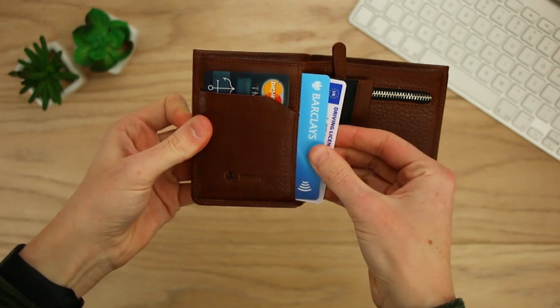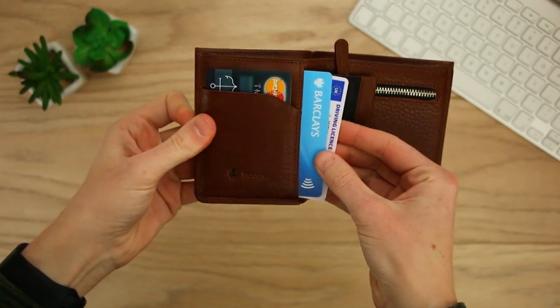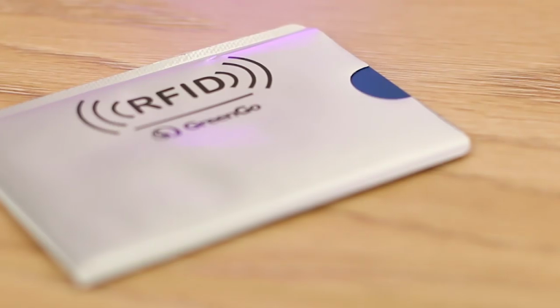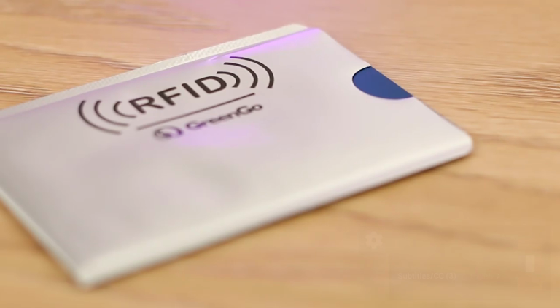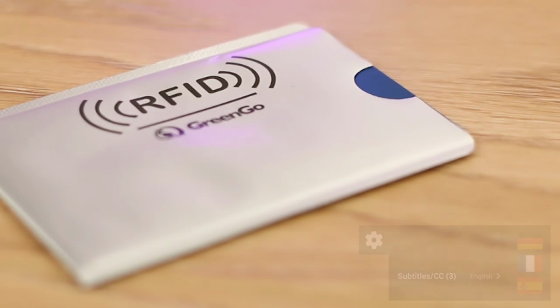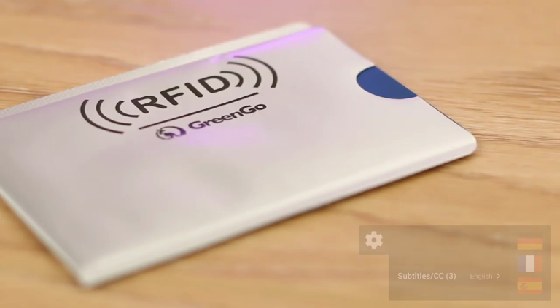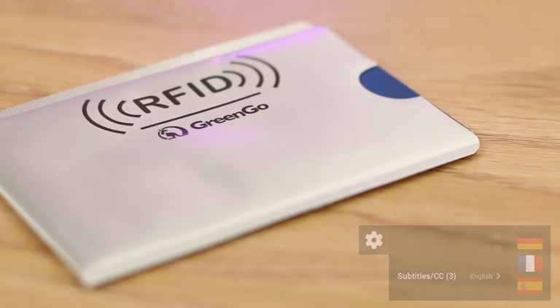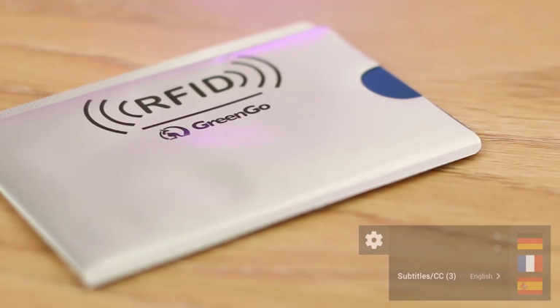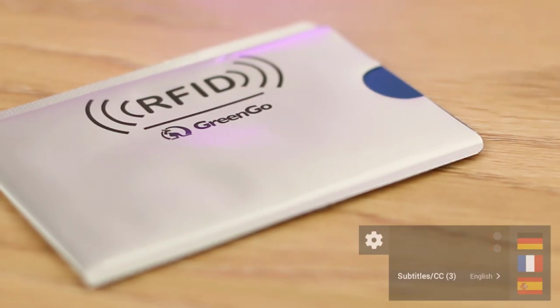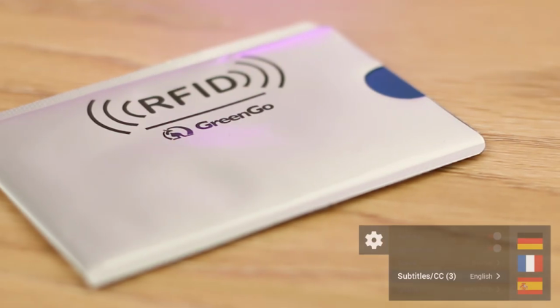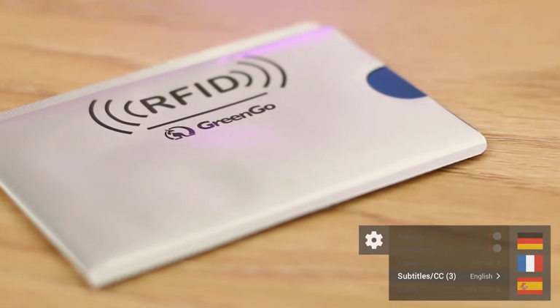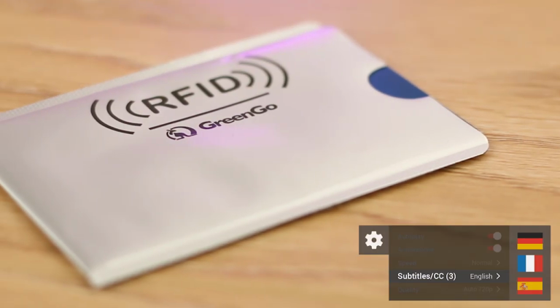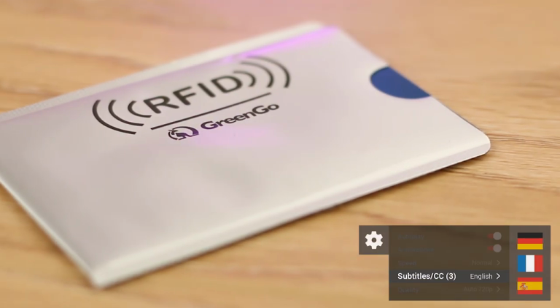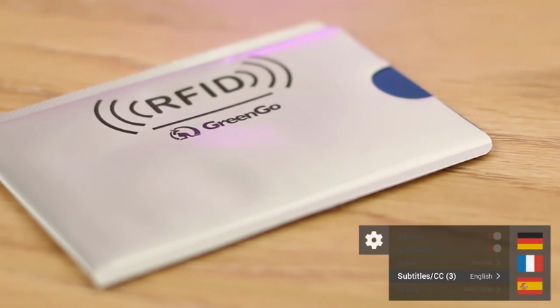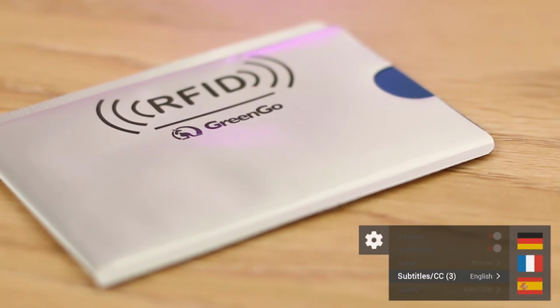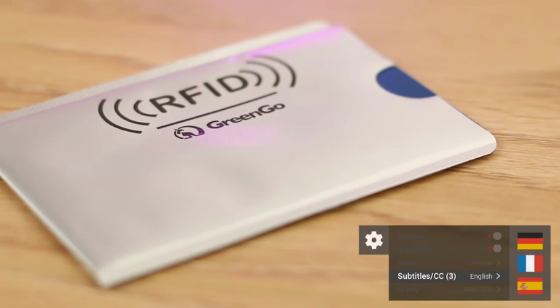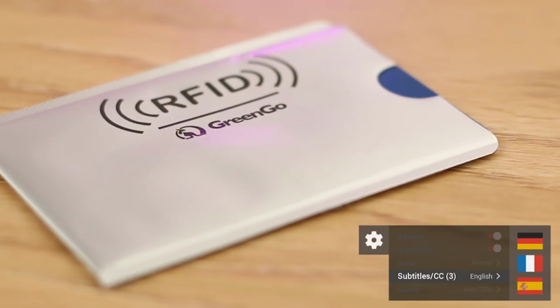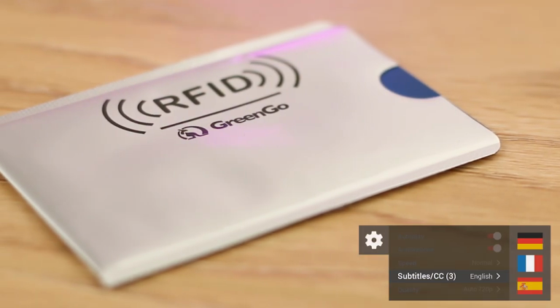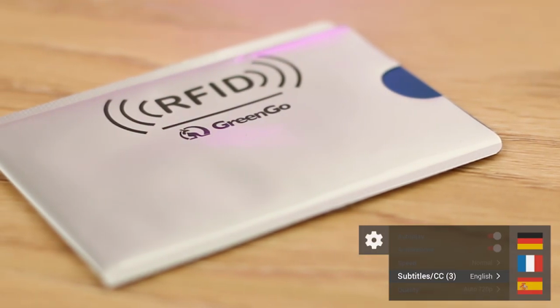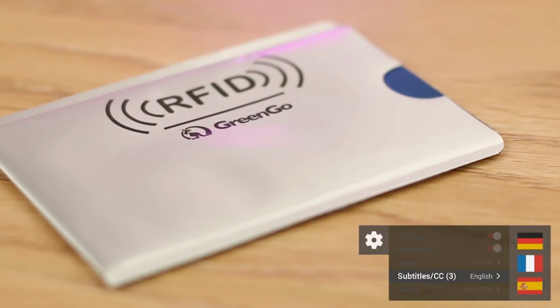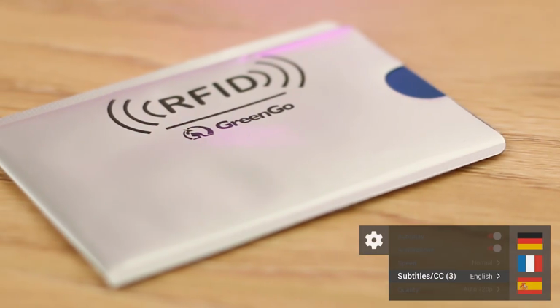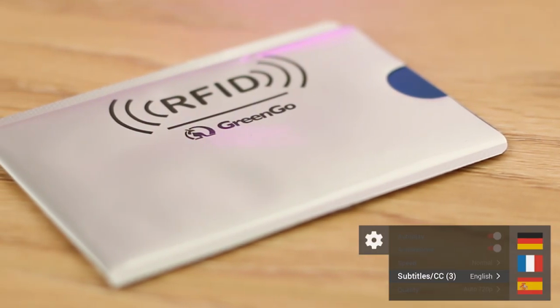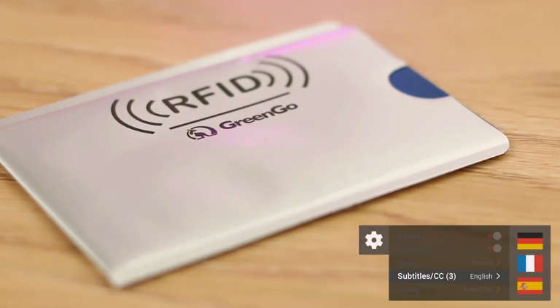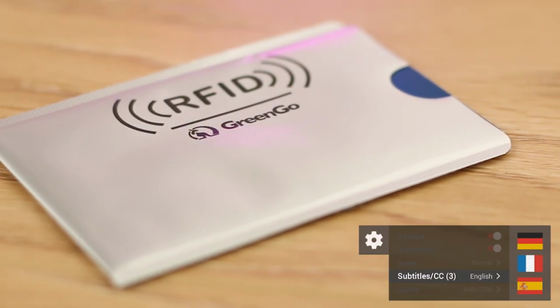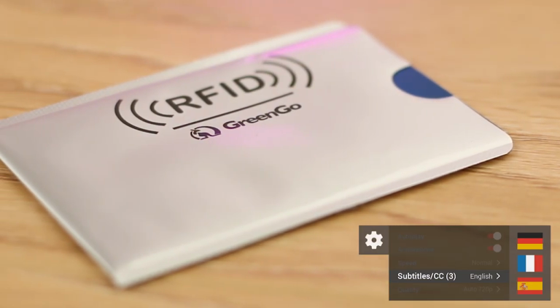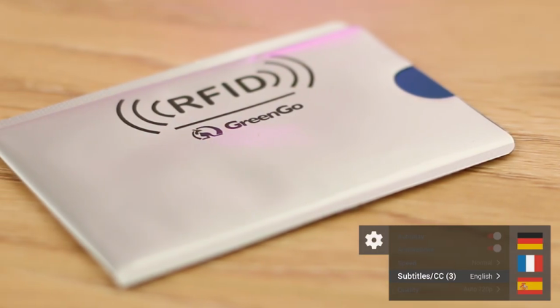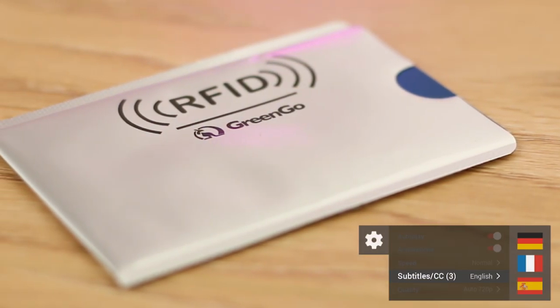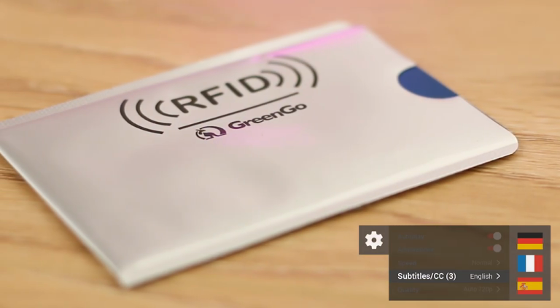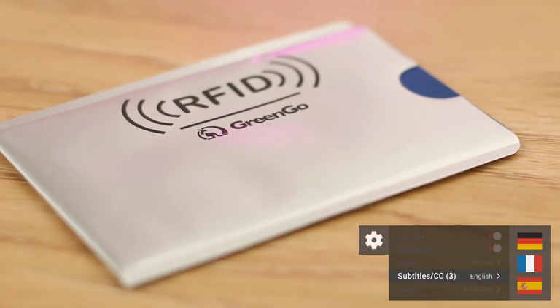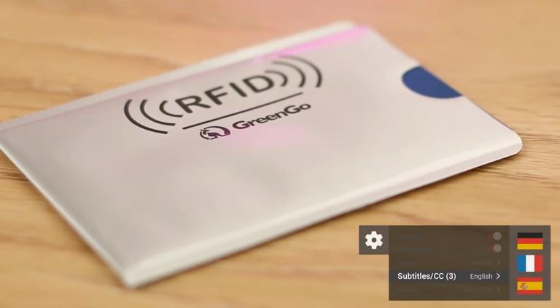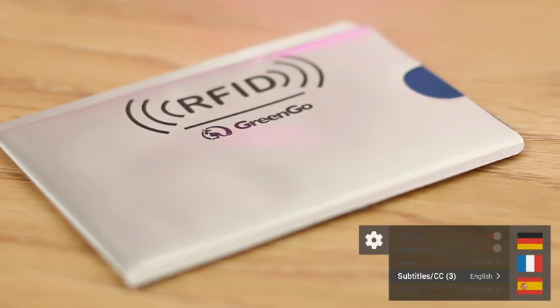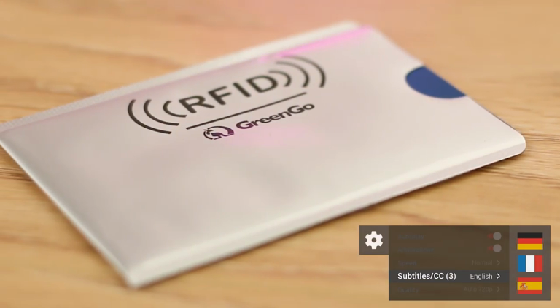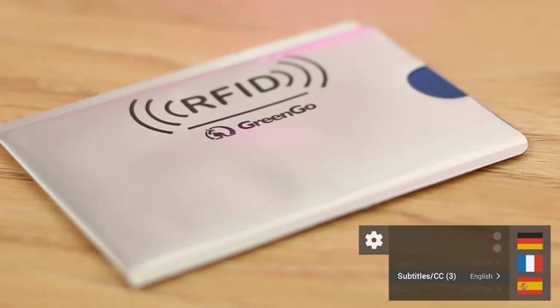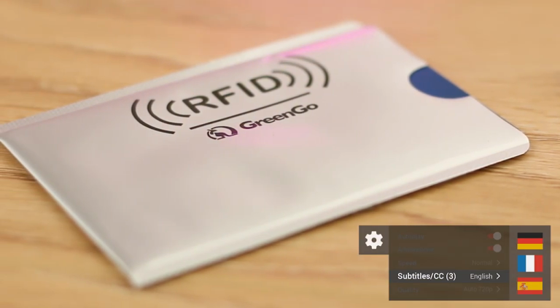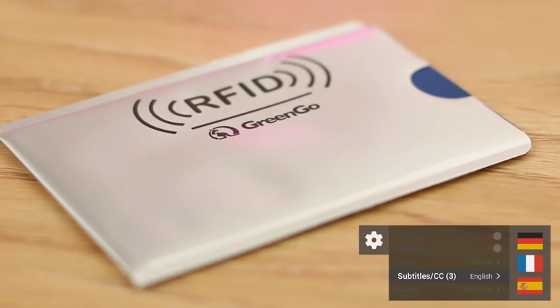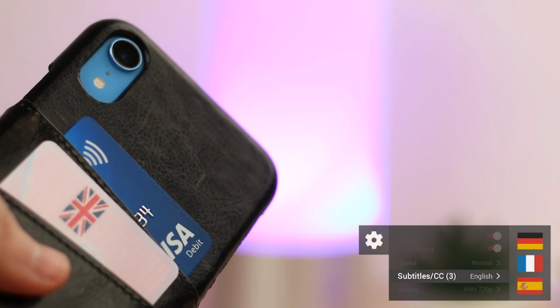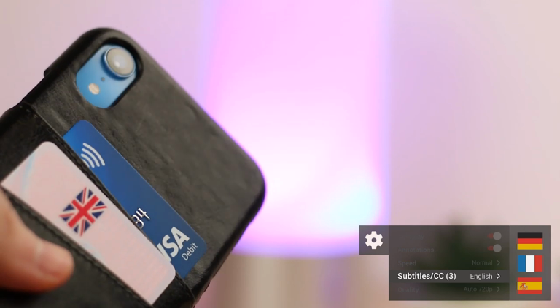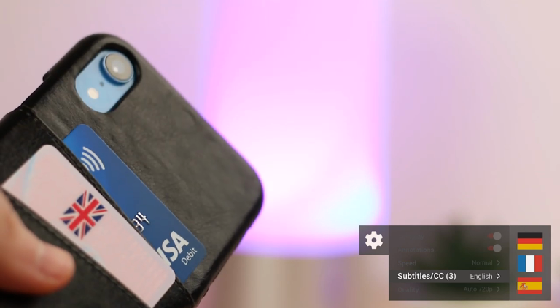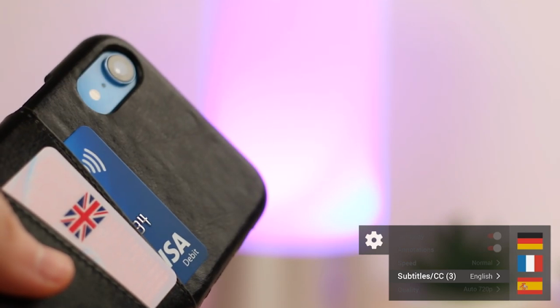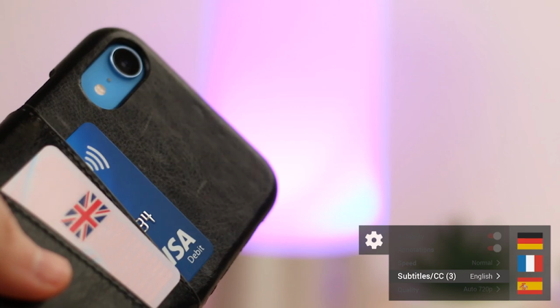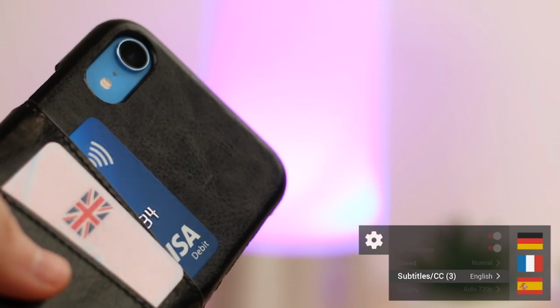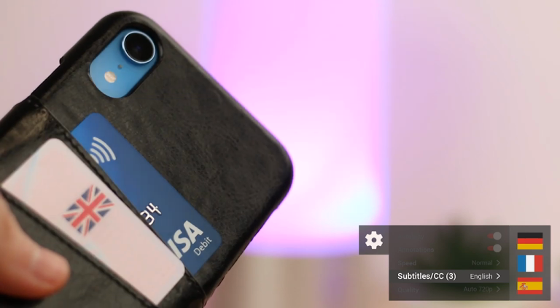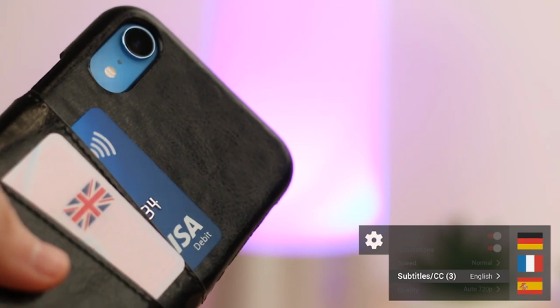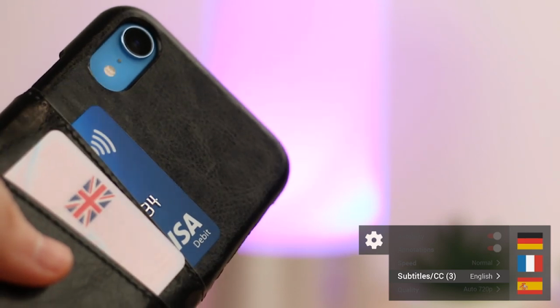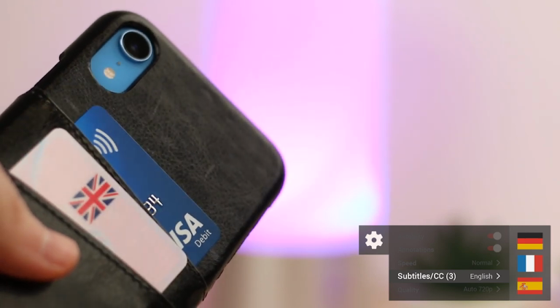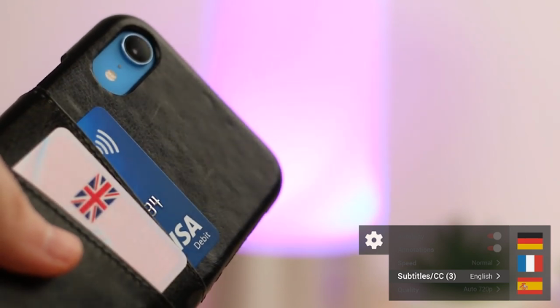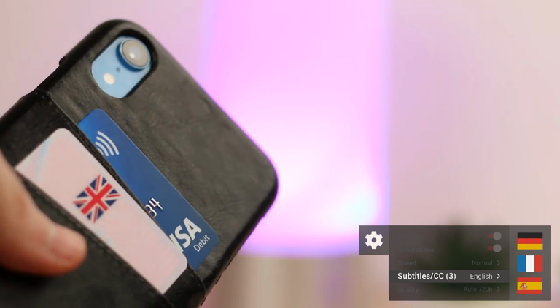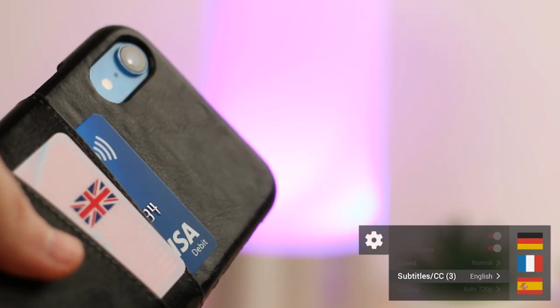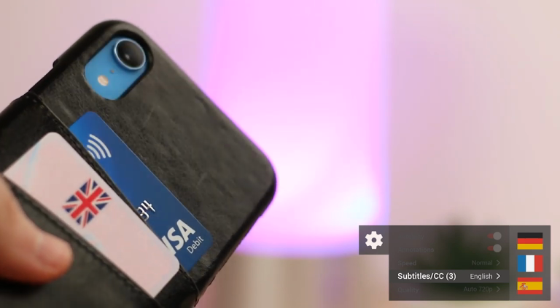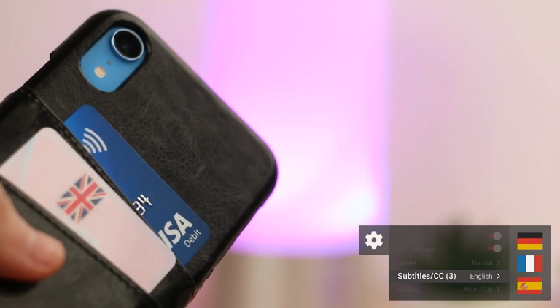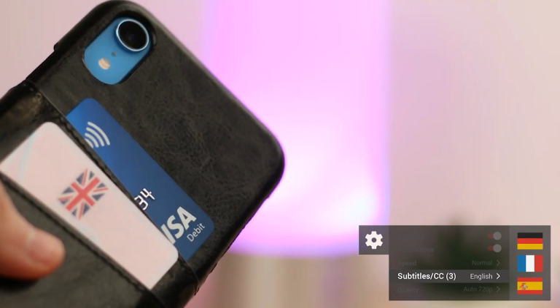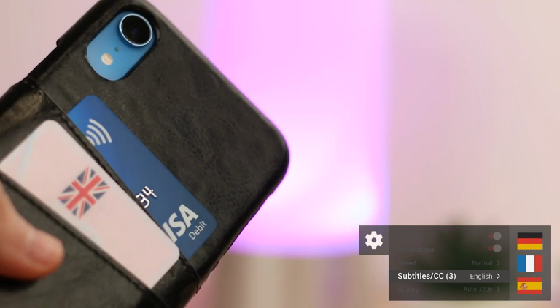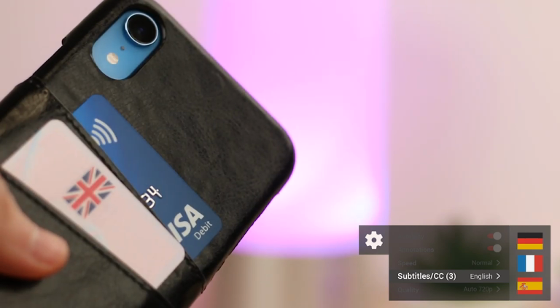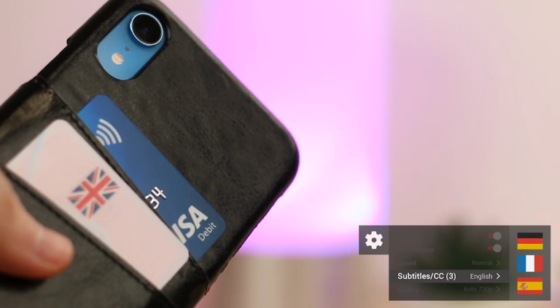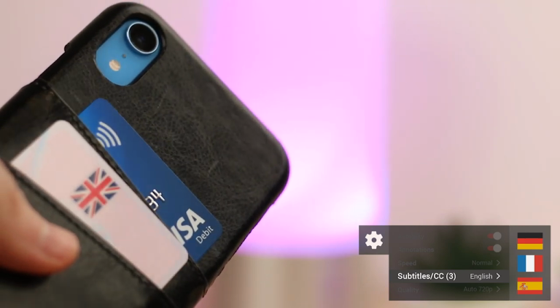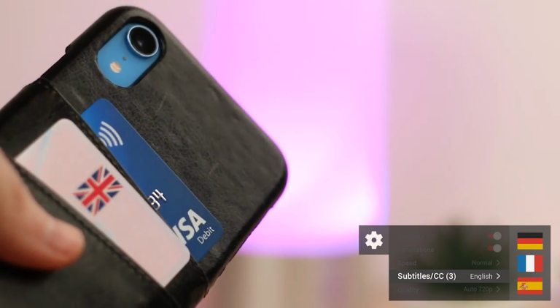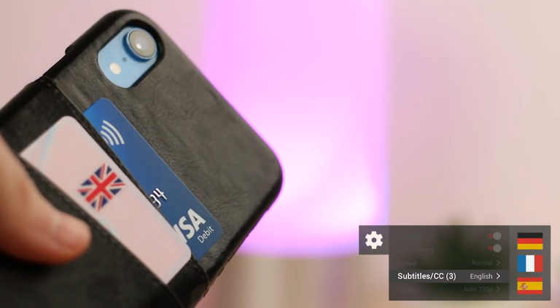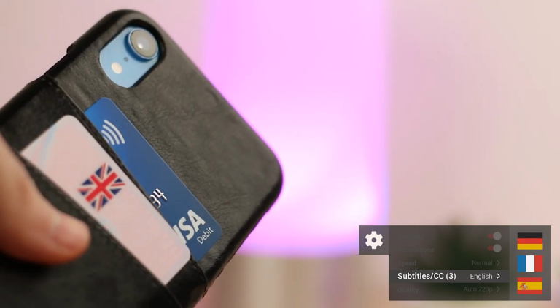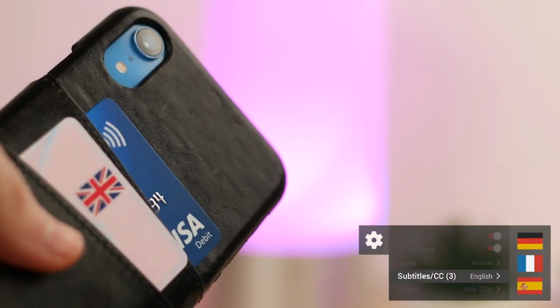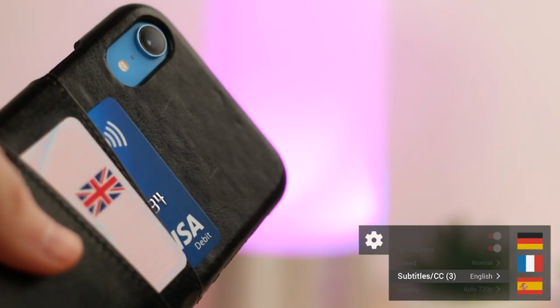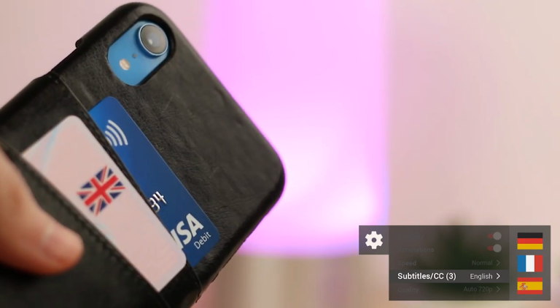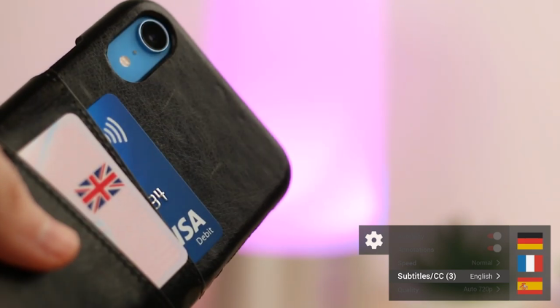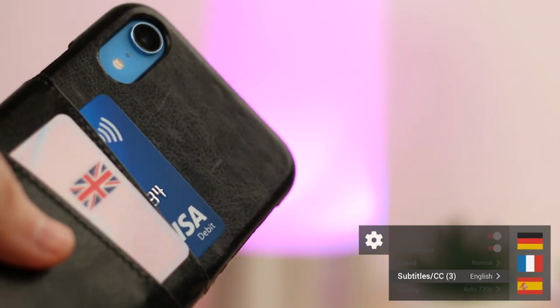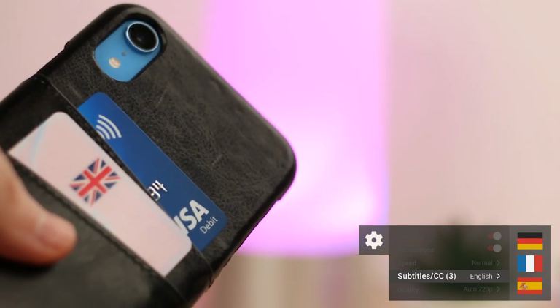We do have subtitles available on our video for the region seen here. If you'd like to enable this feature, simply select your region from the settings below.